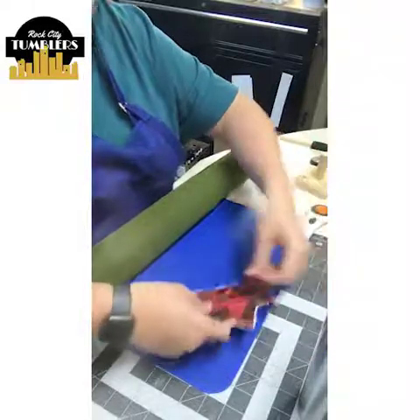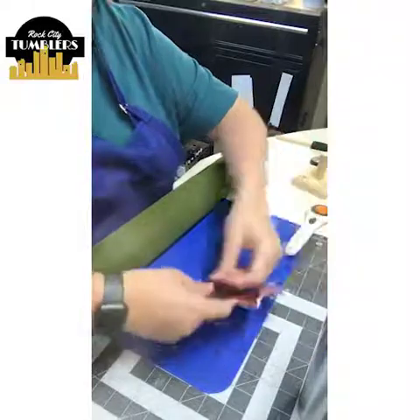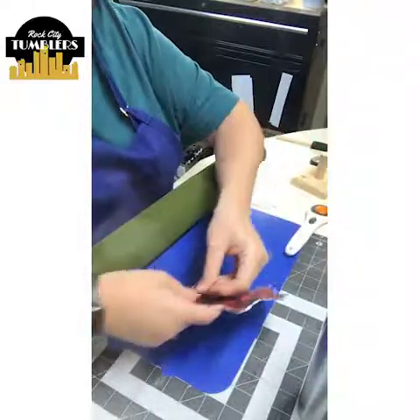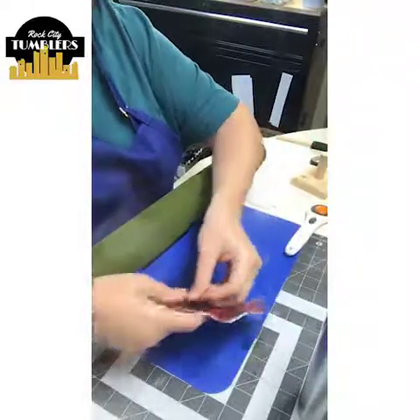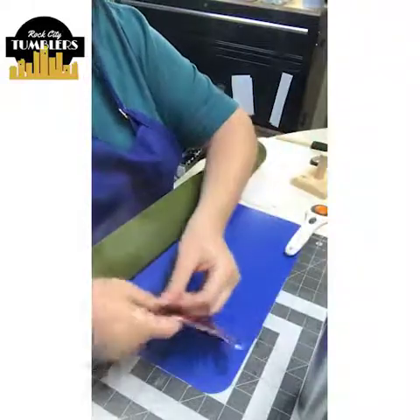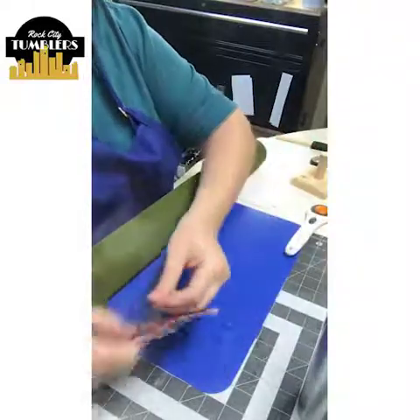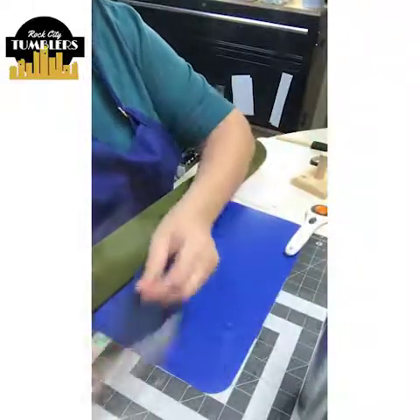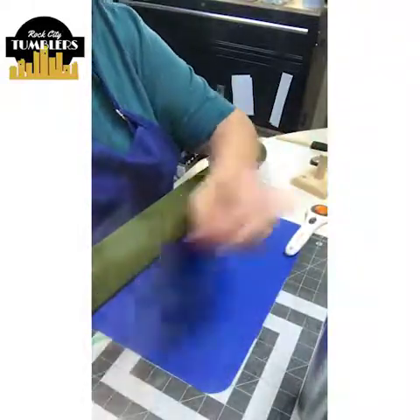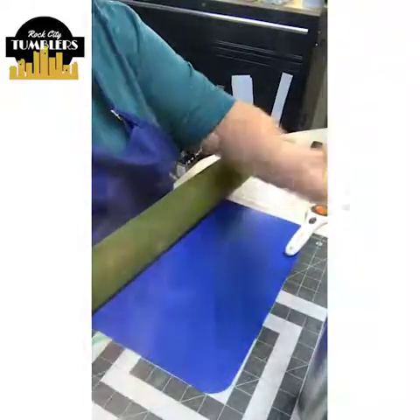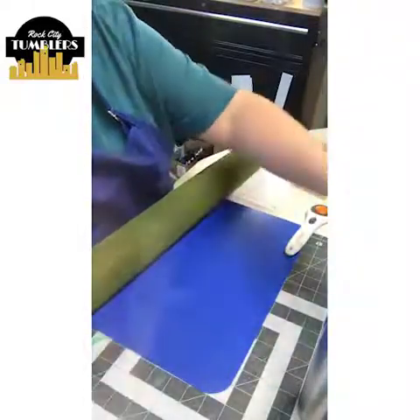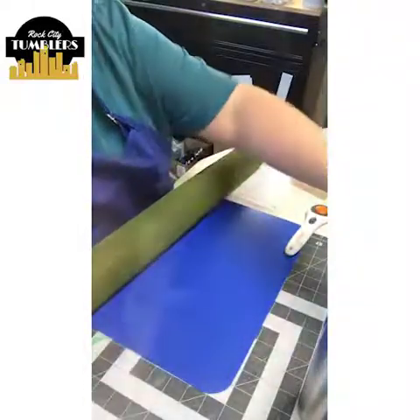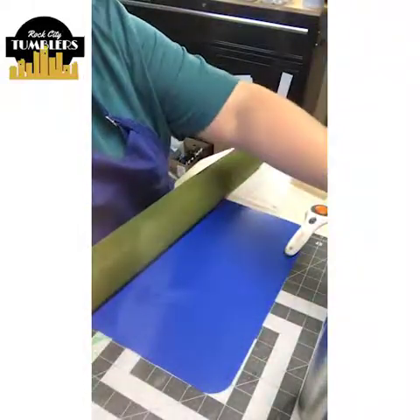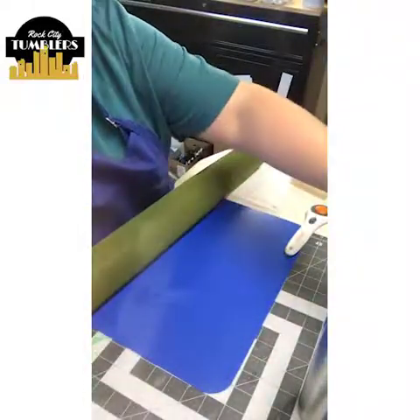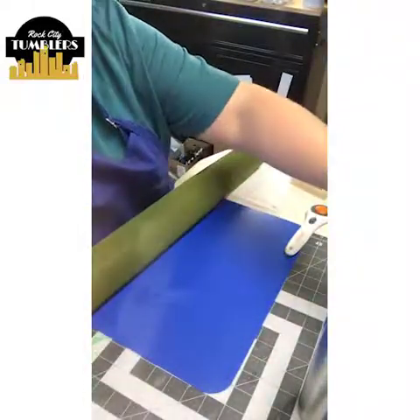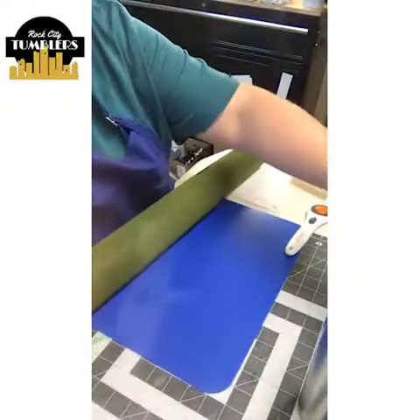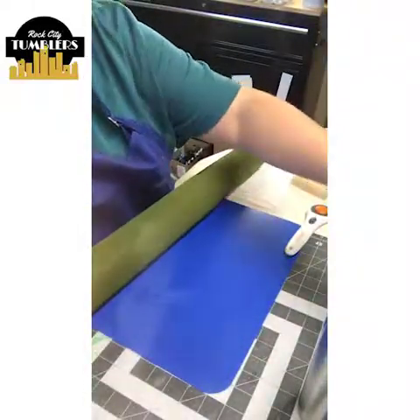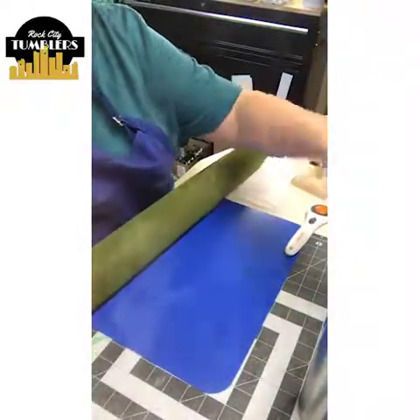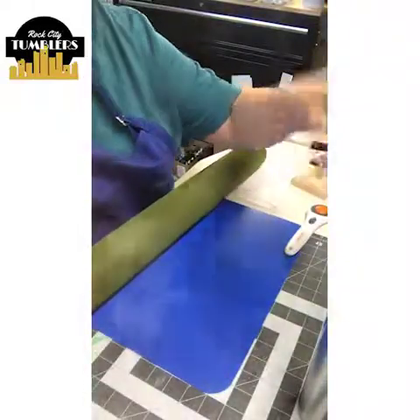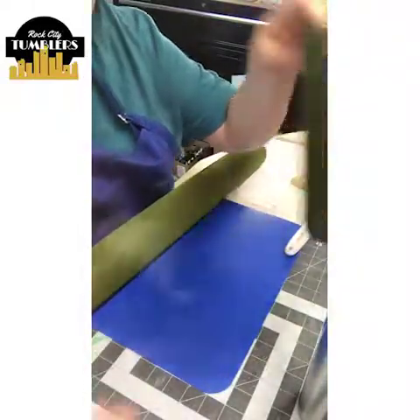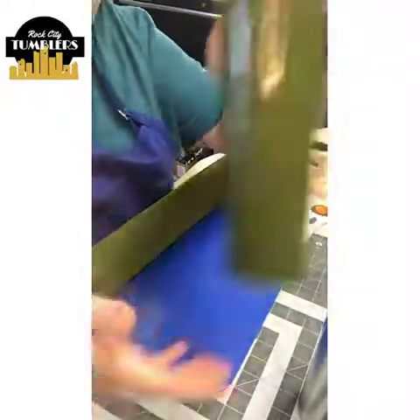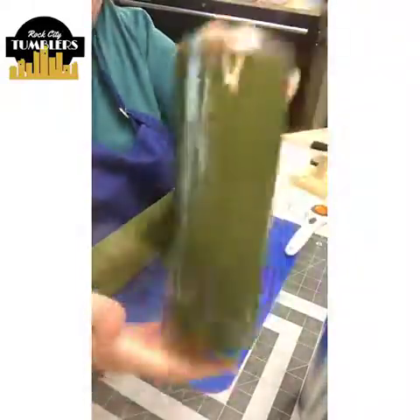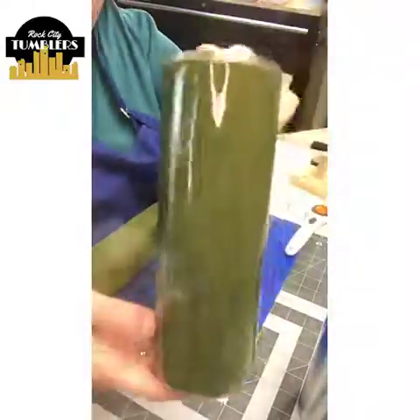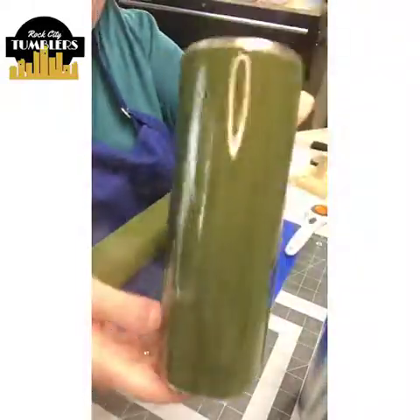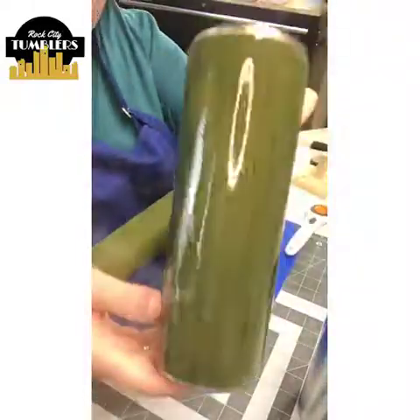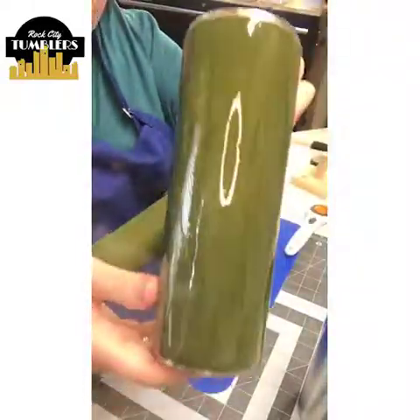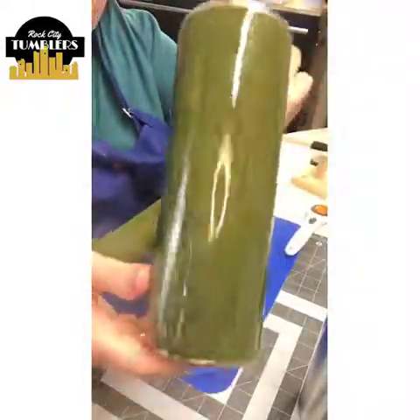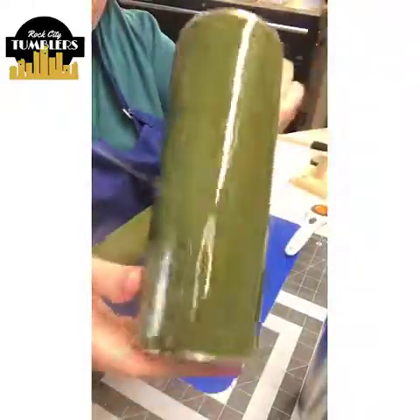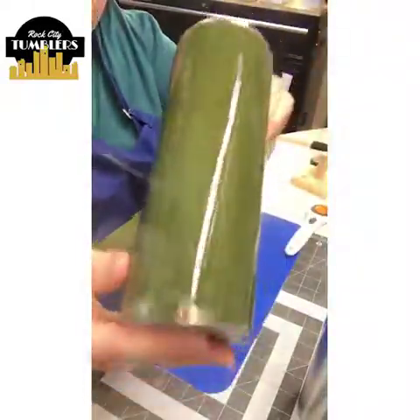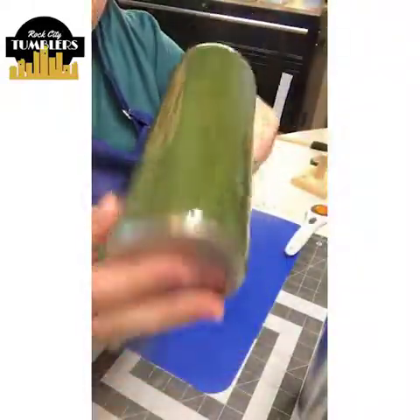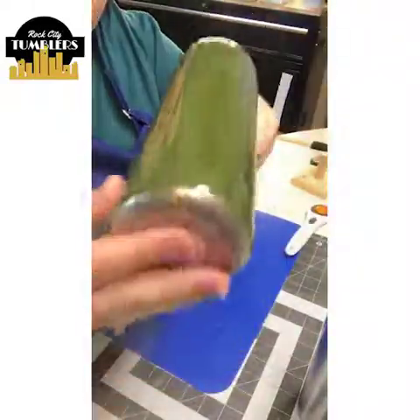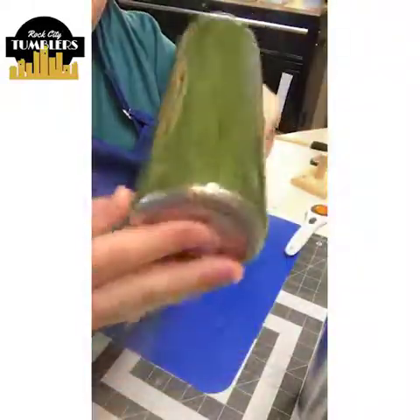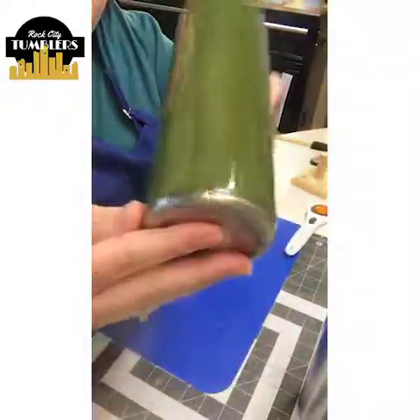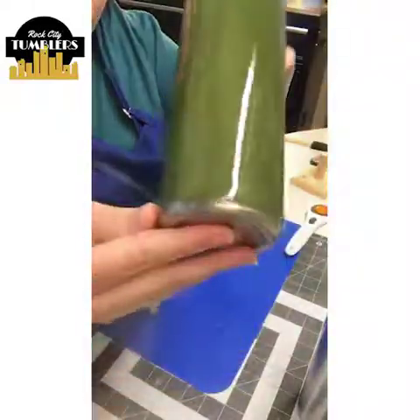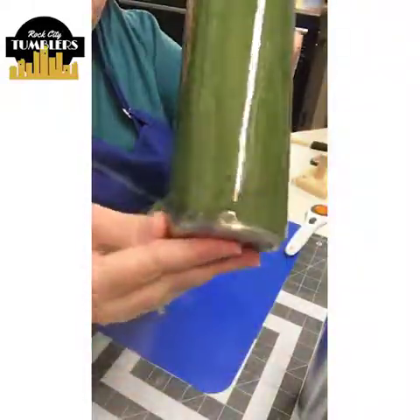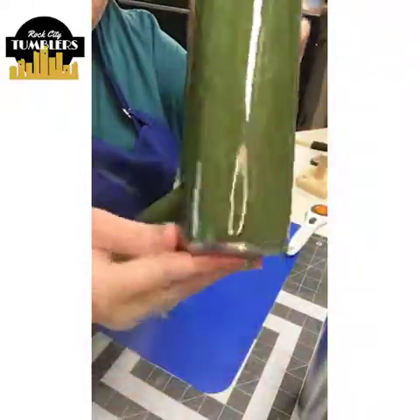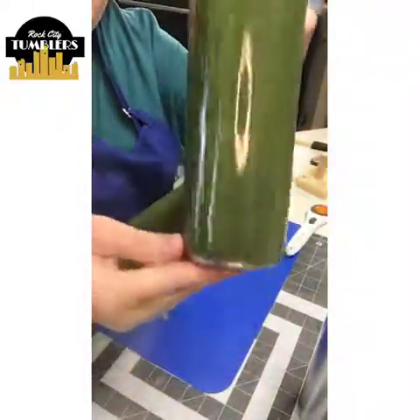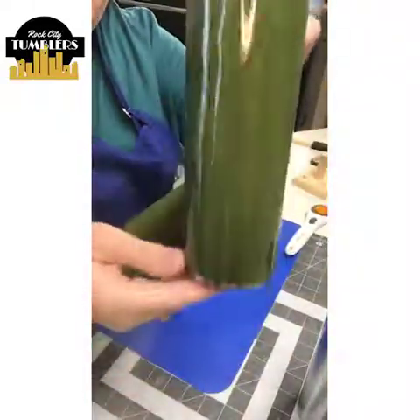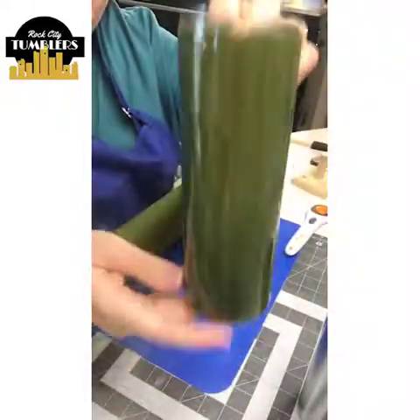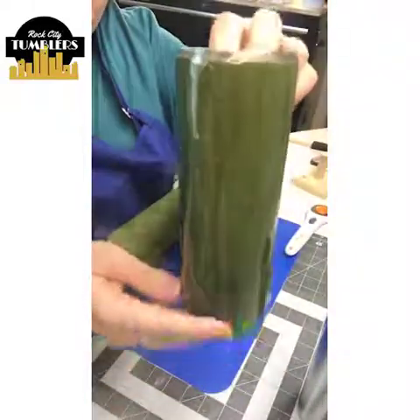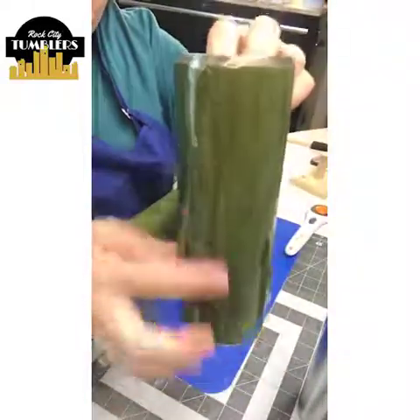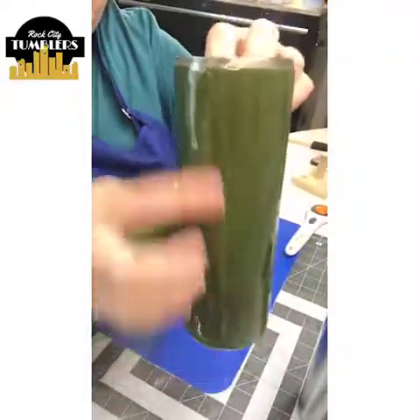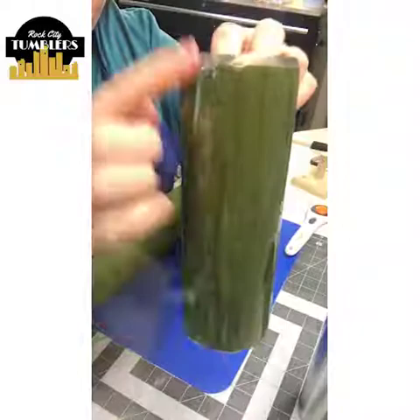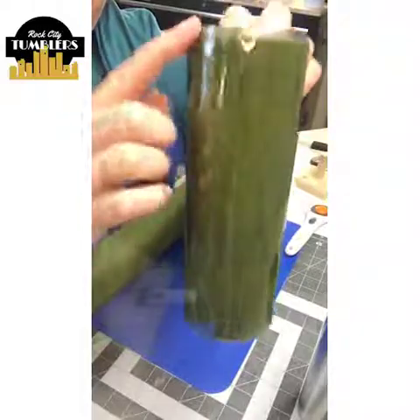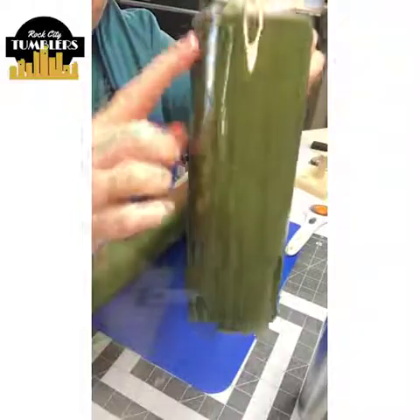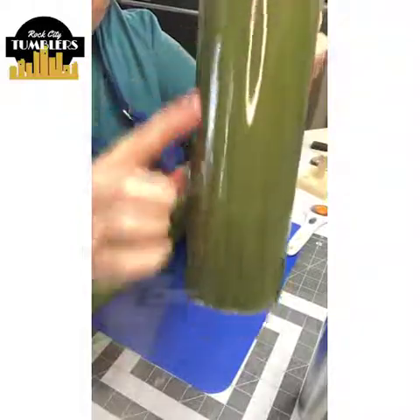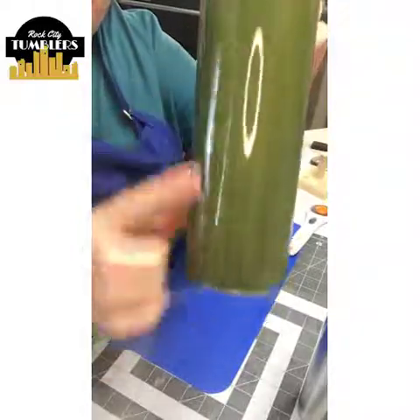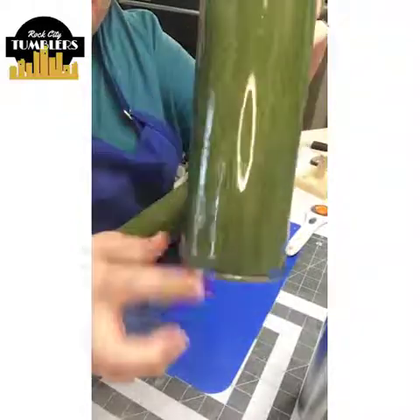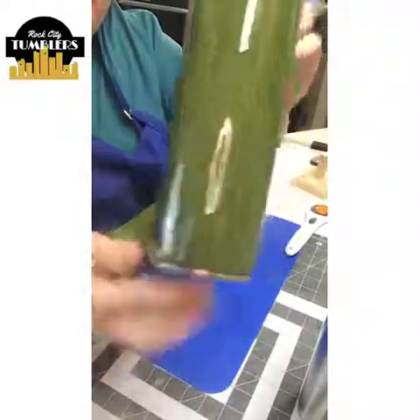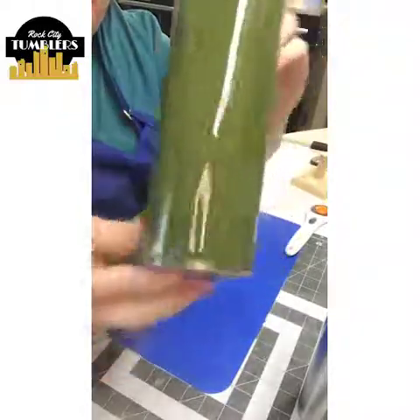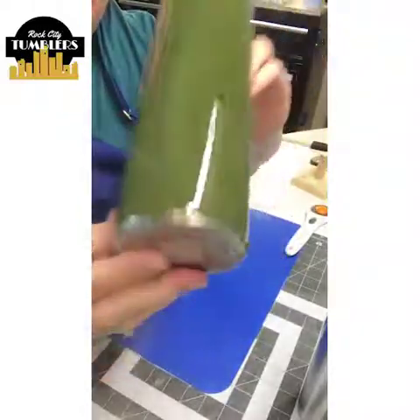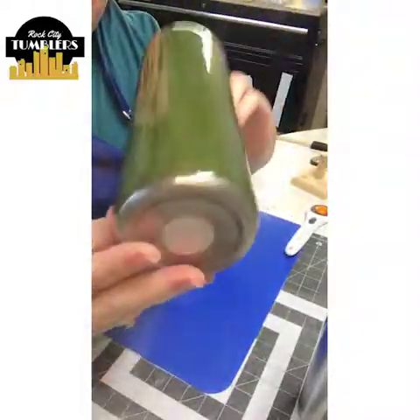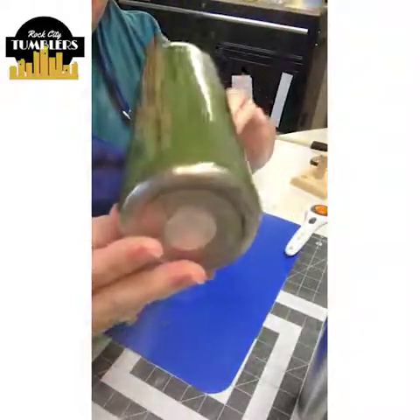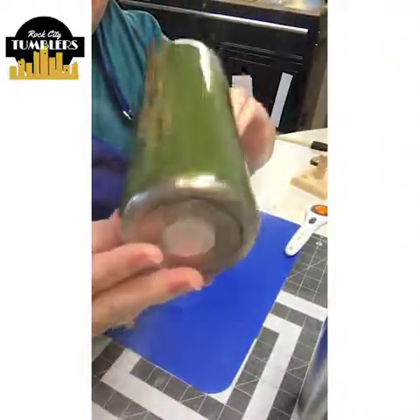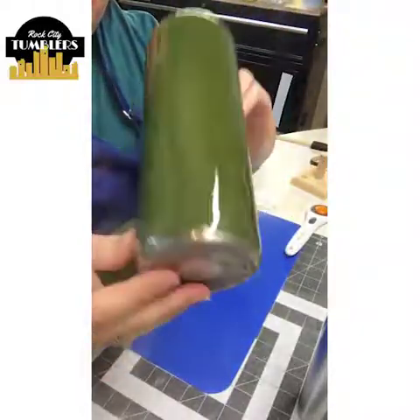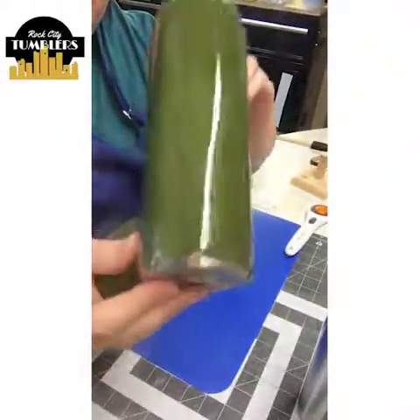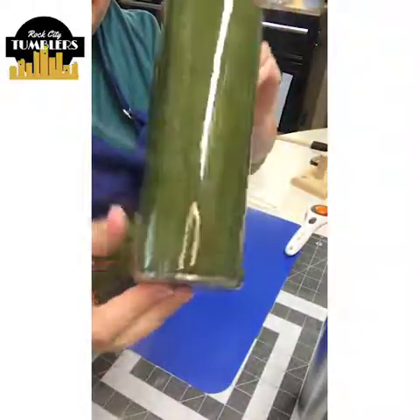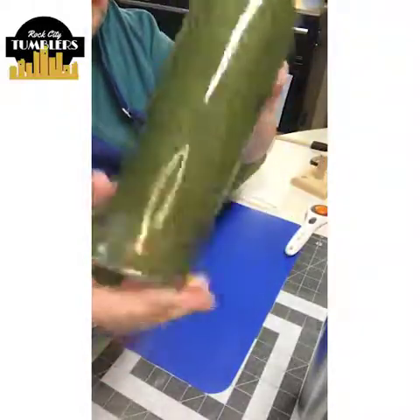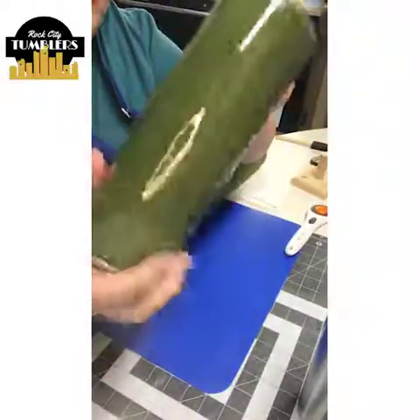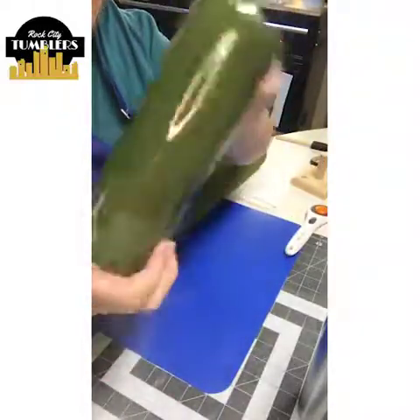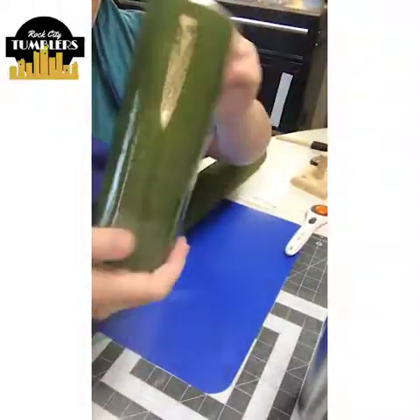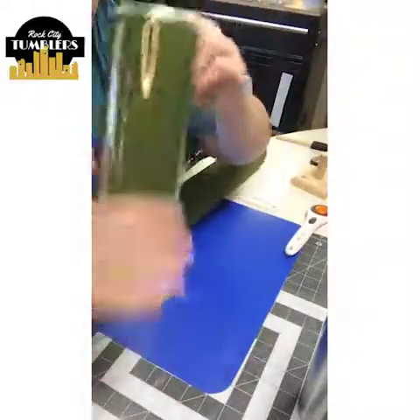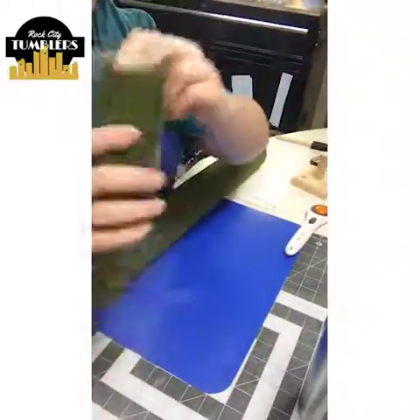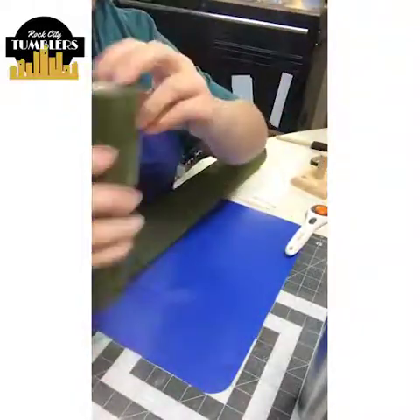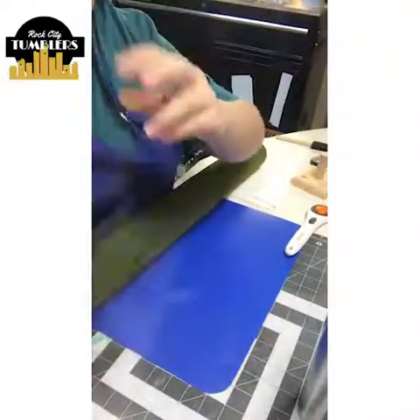Just so you know if you just joined us — we're putting grass paper on a tumbler to make a grass tumbler.